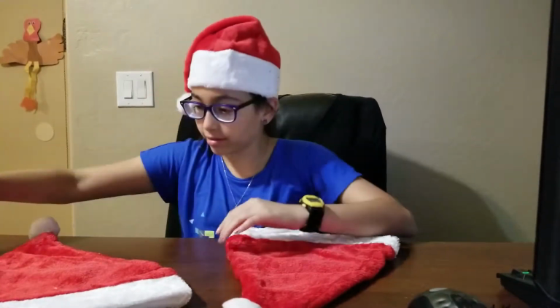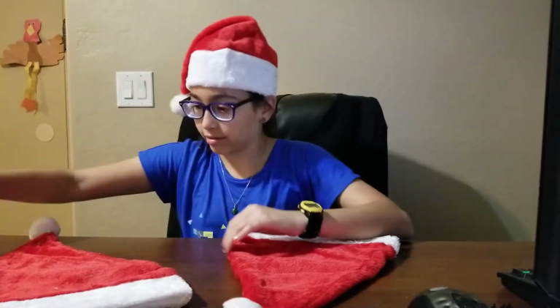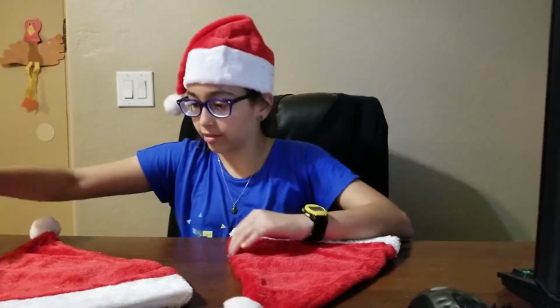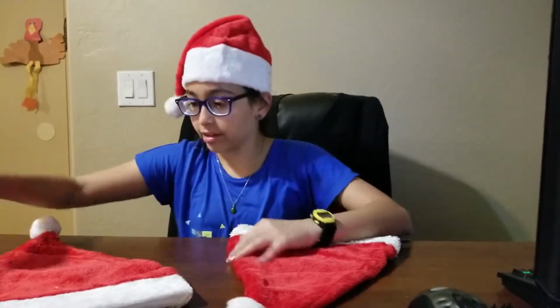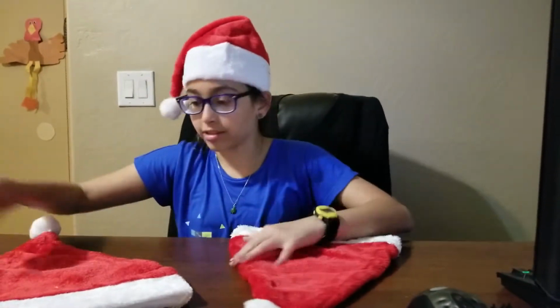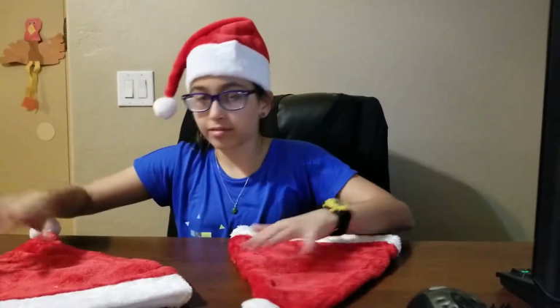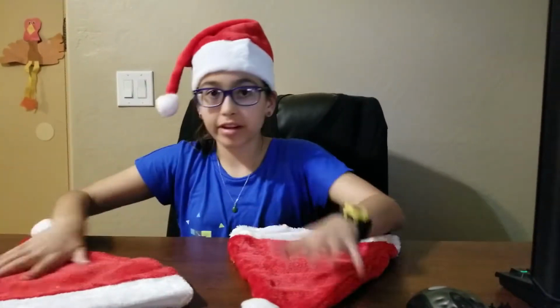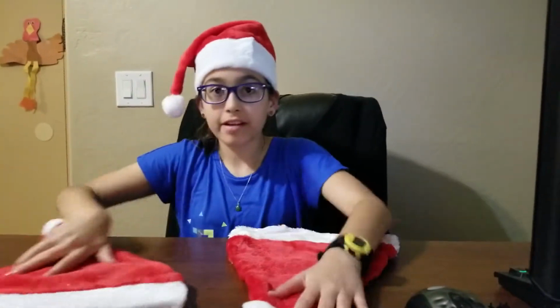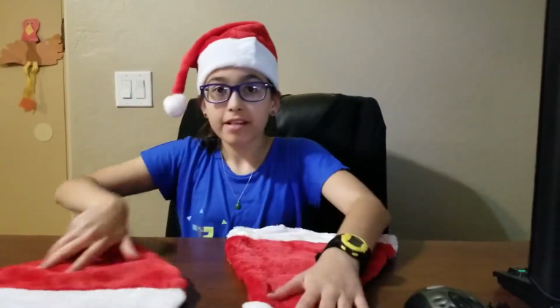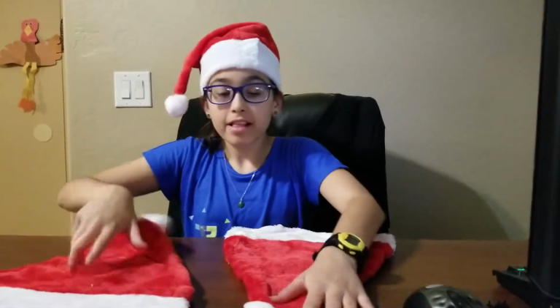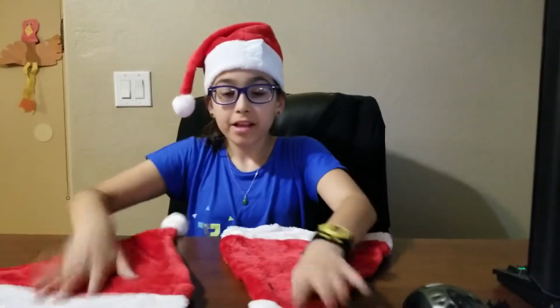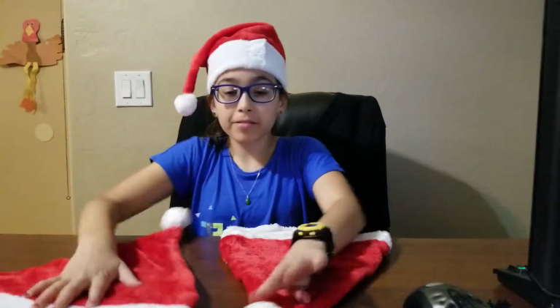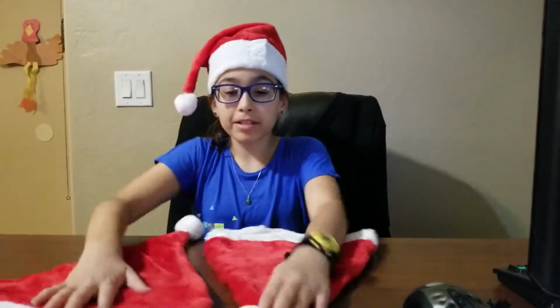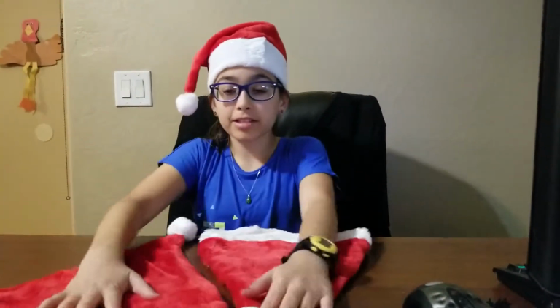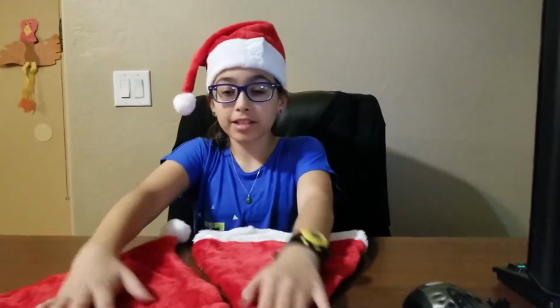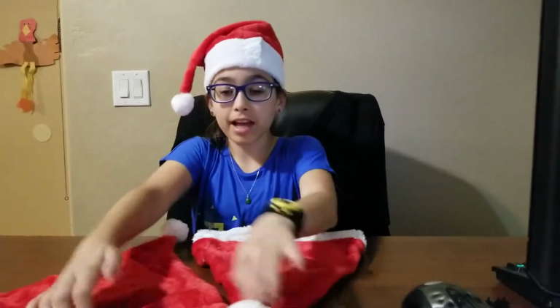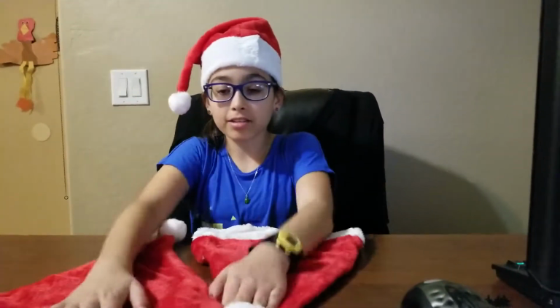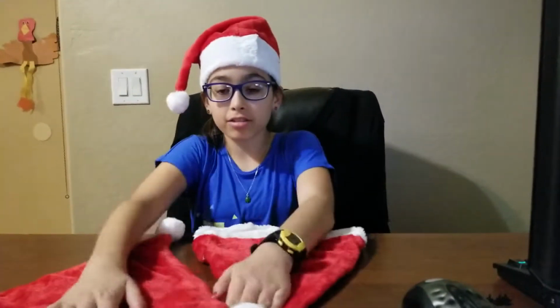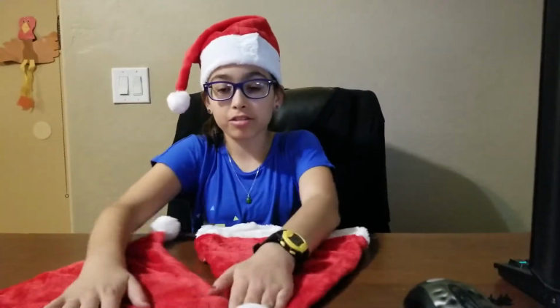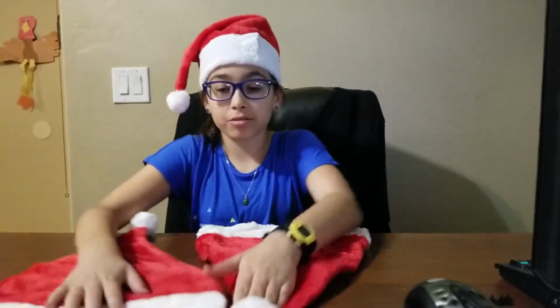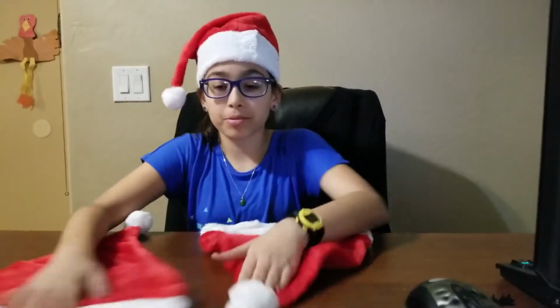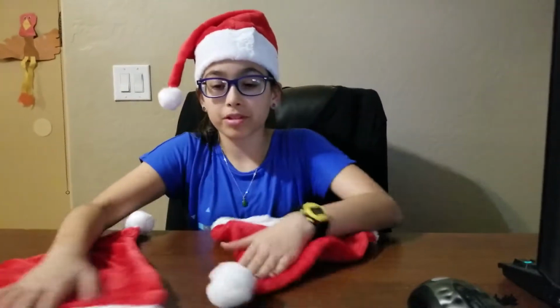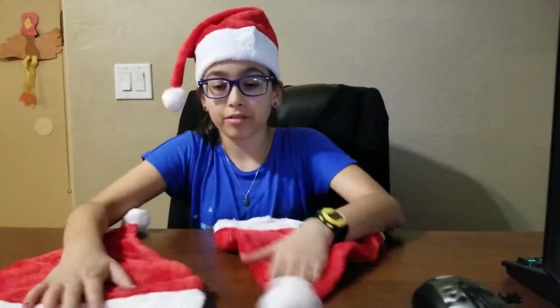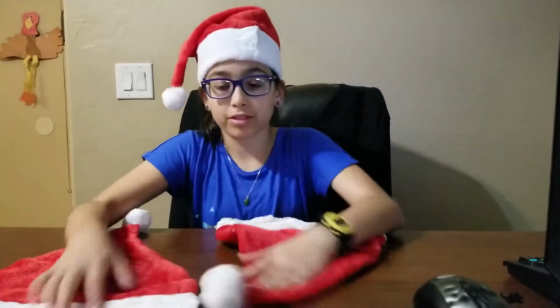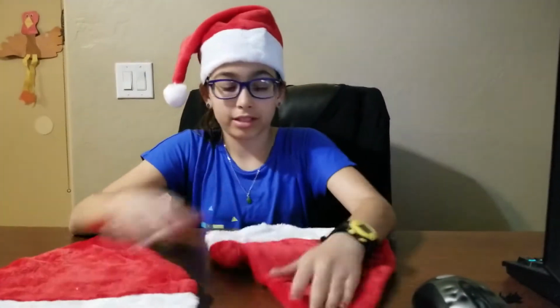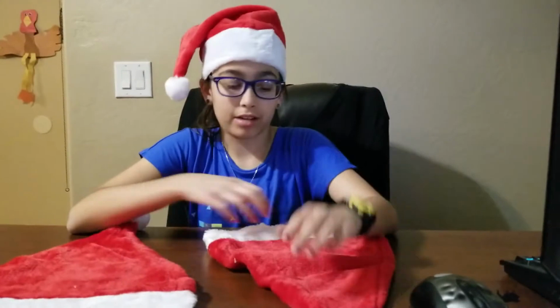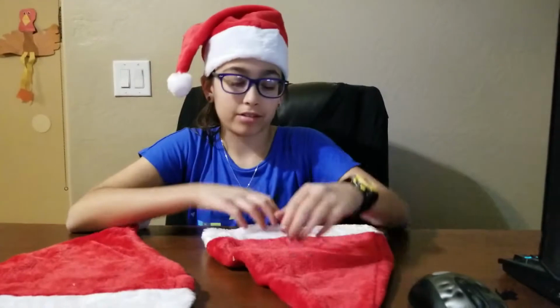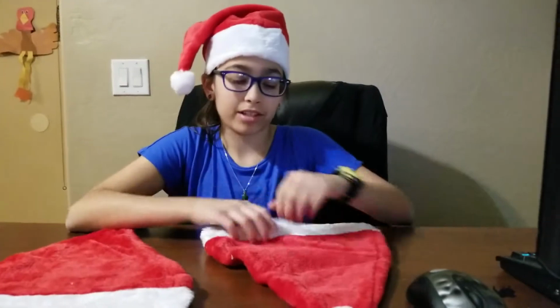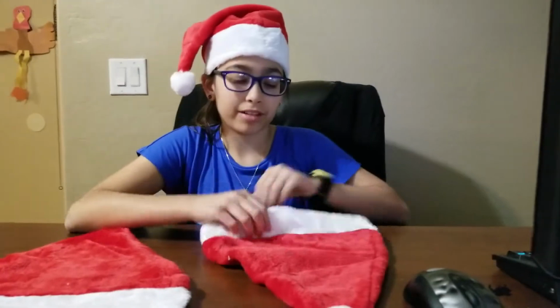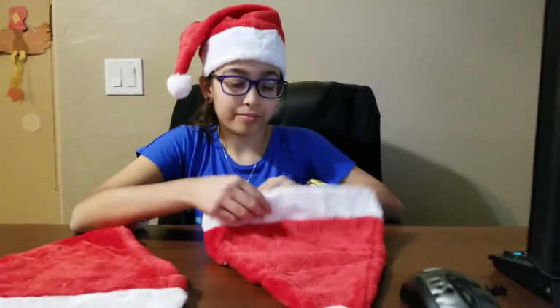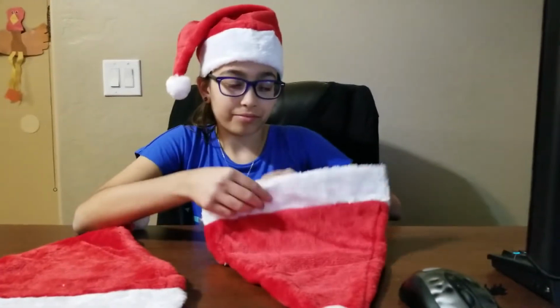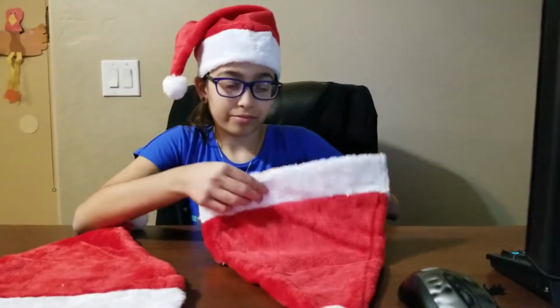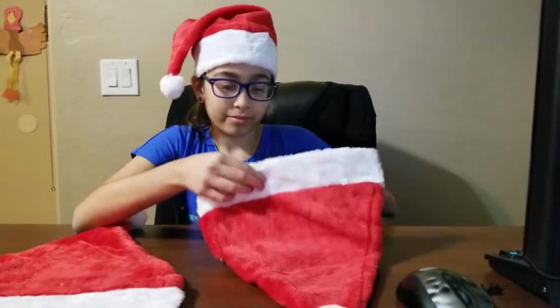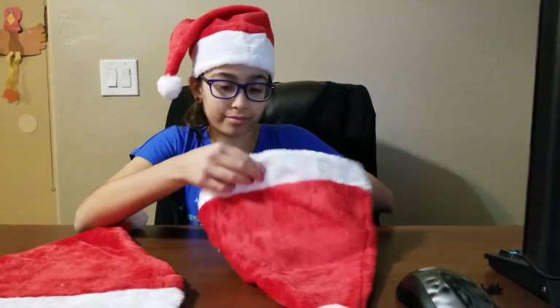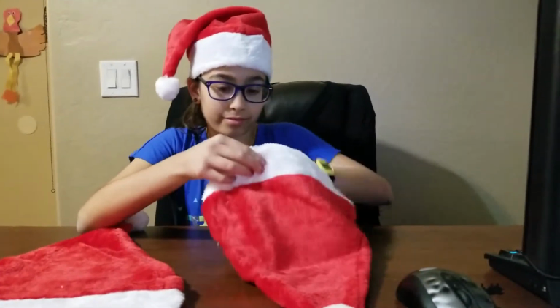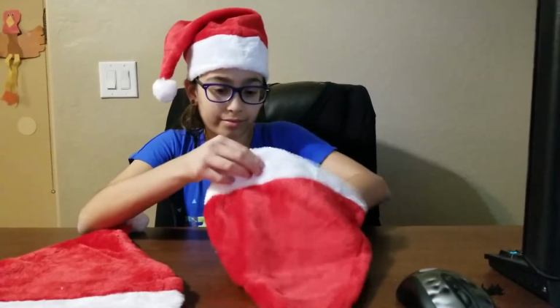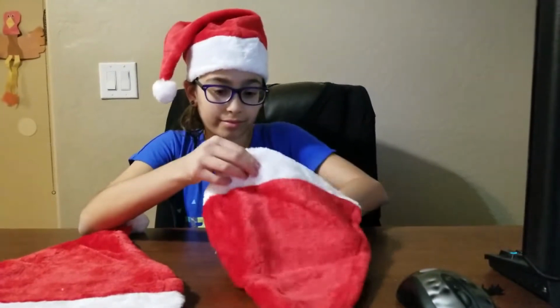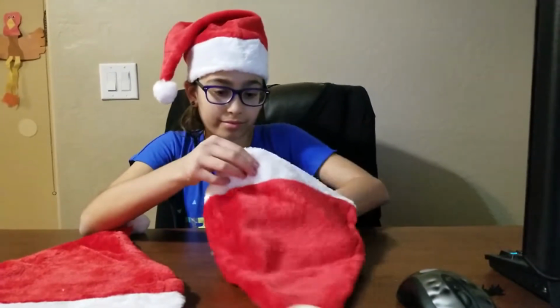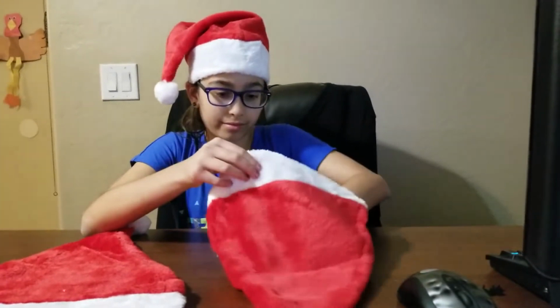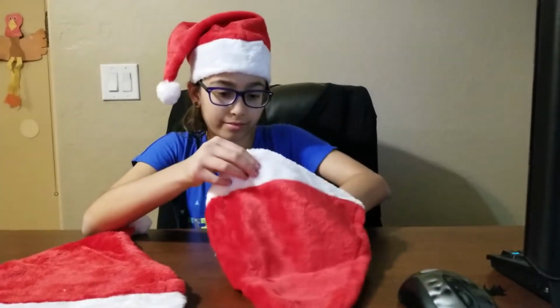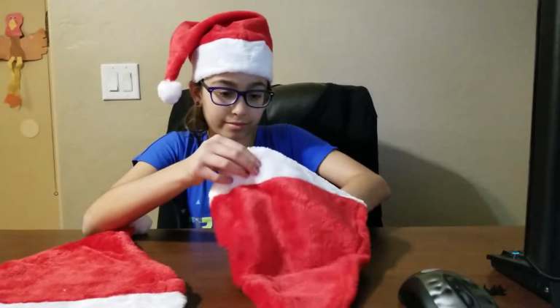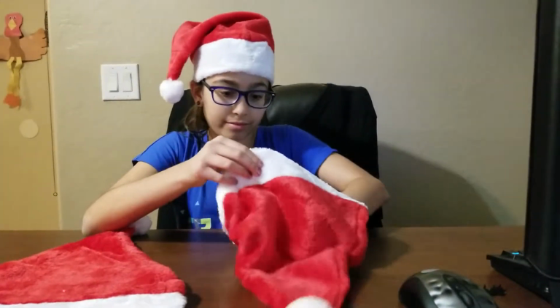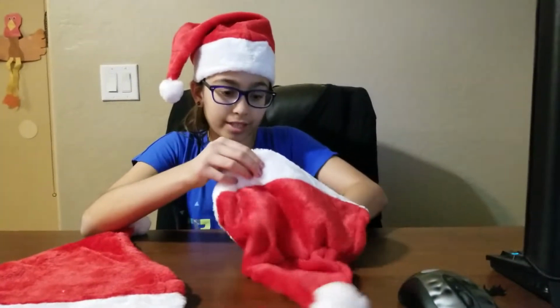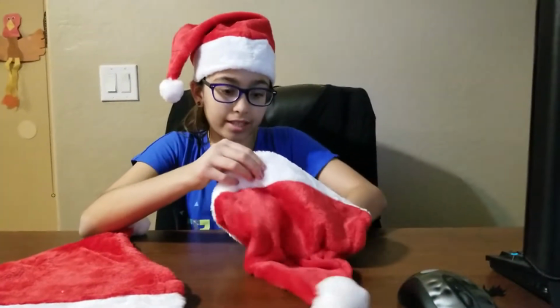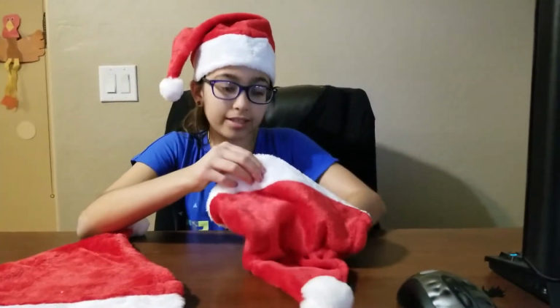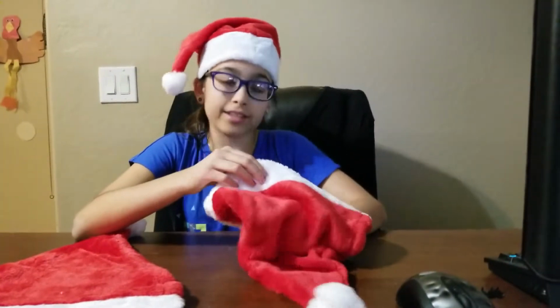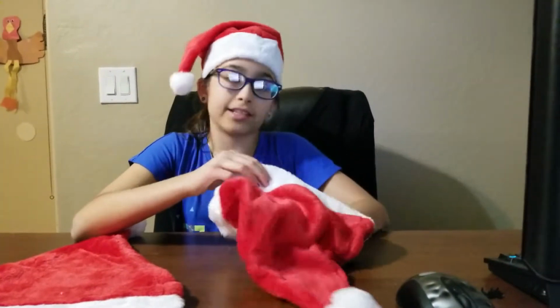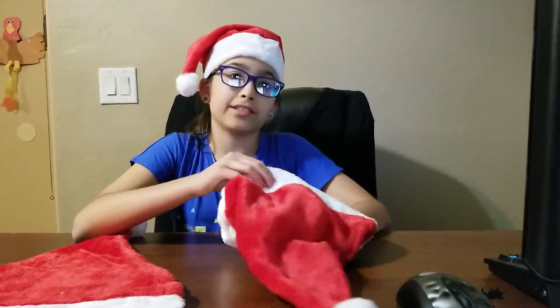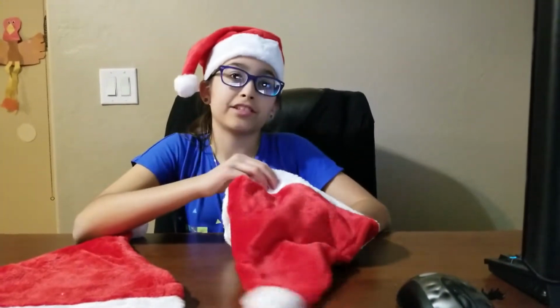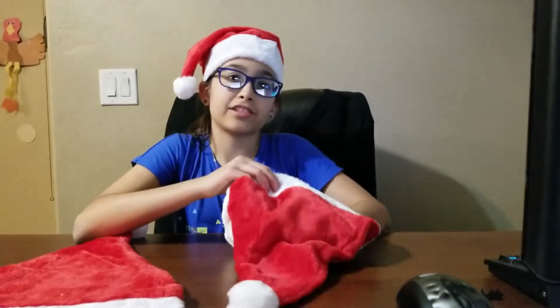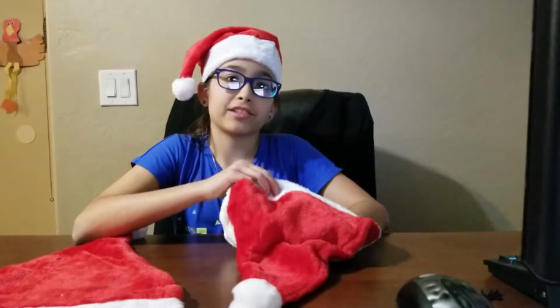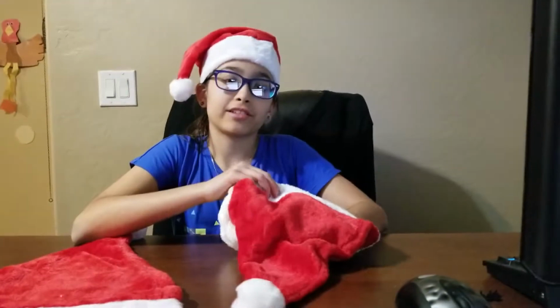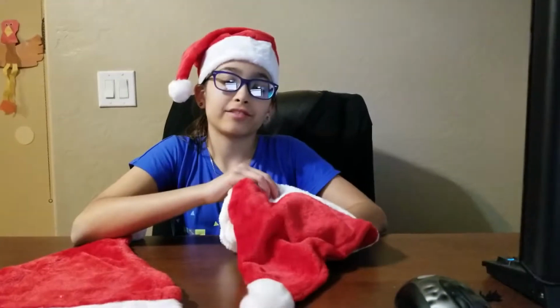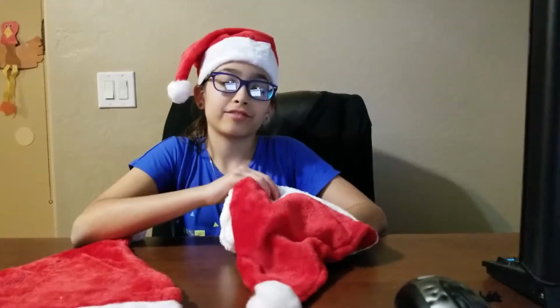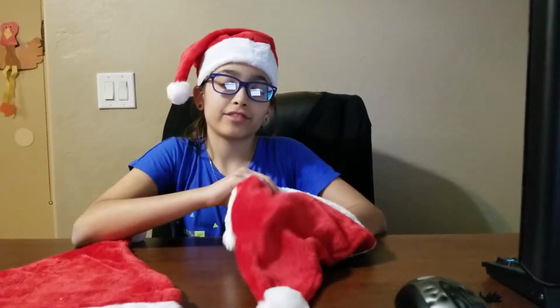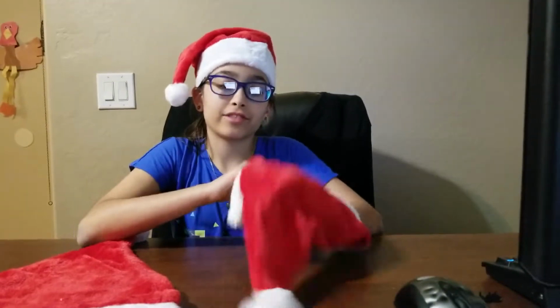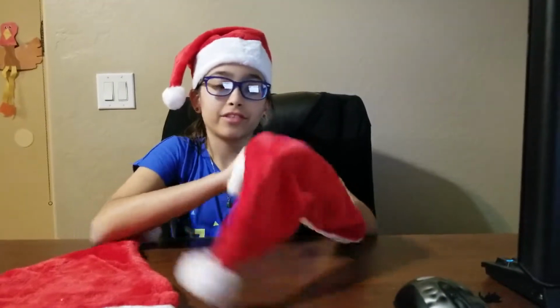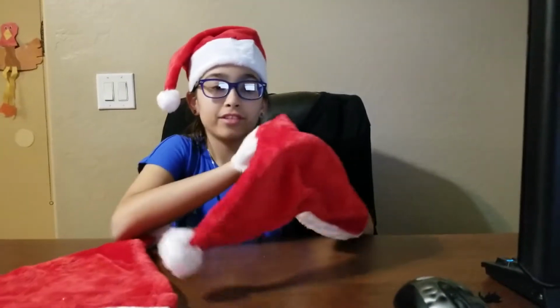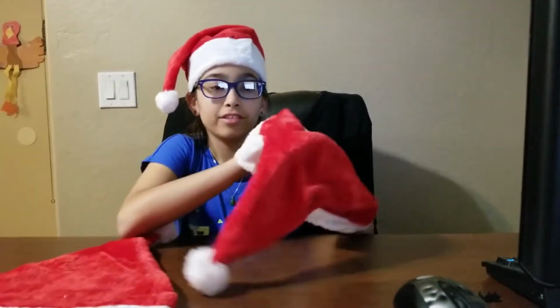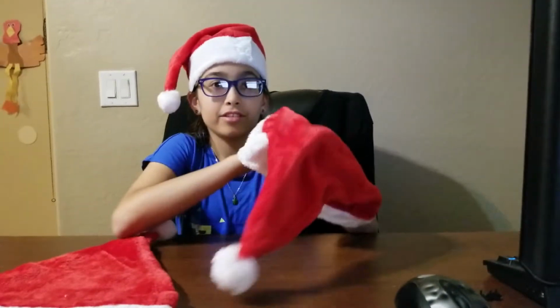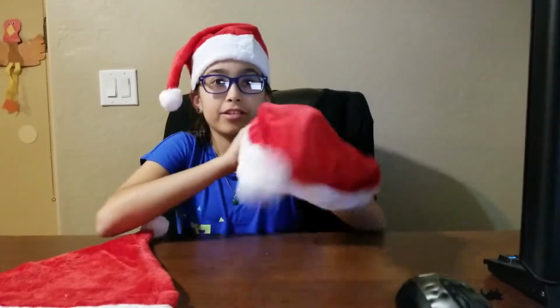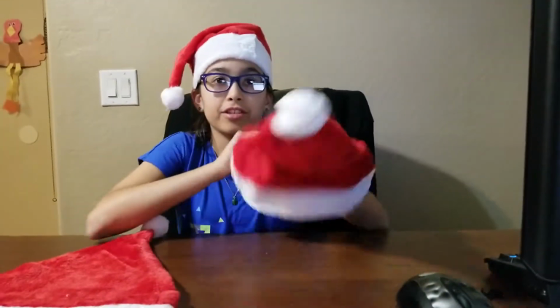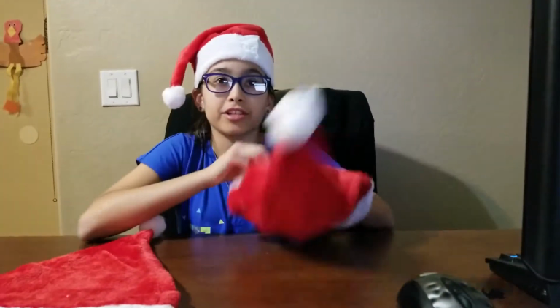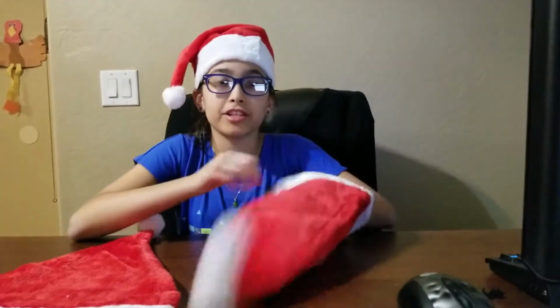There are little threads here and there, but that's fine. These hats are super soft on the outside, and the inside is just cushiony.